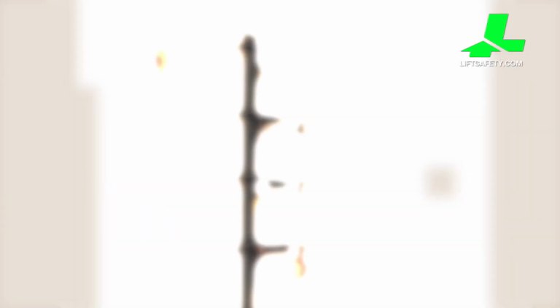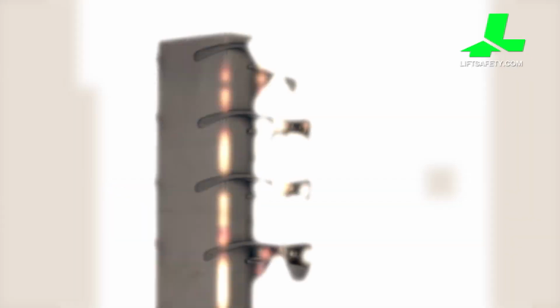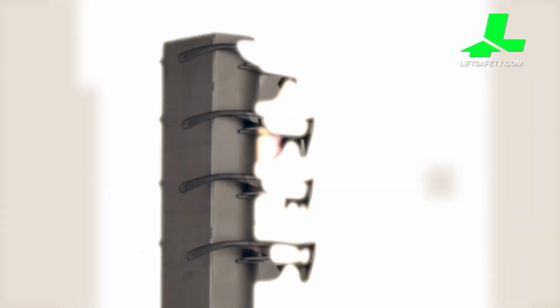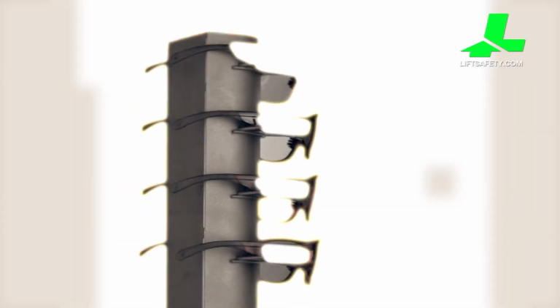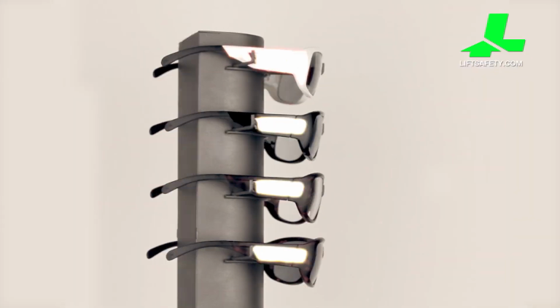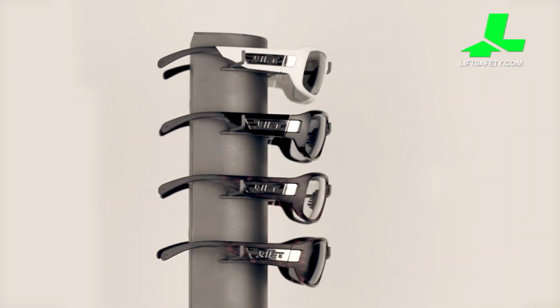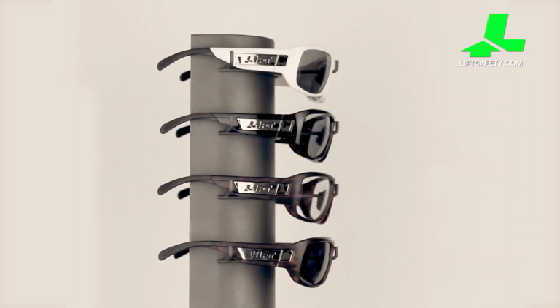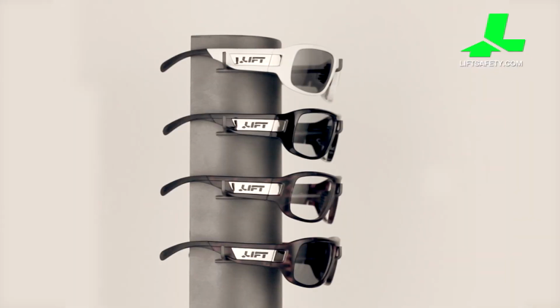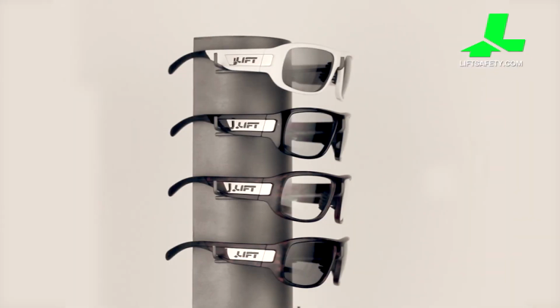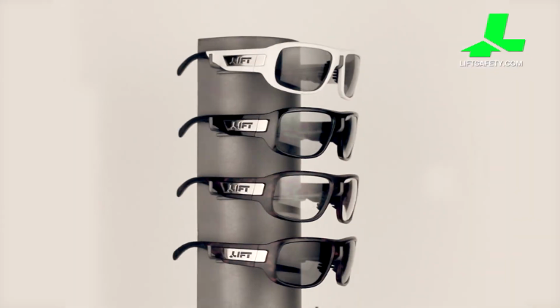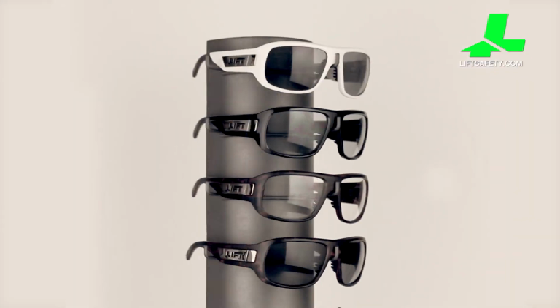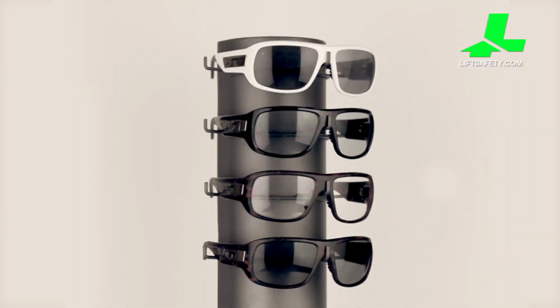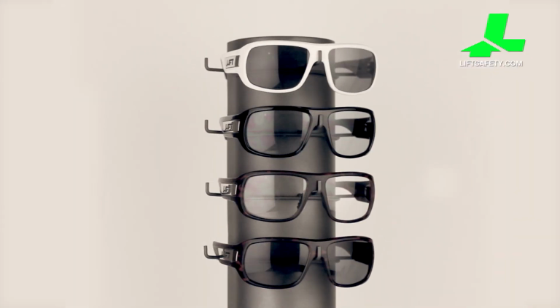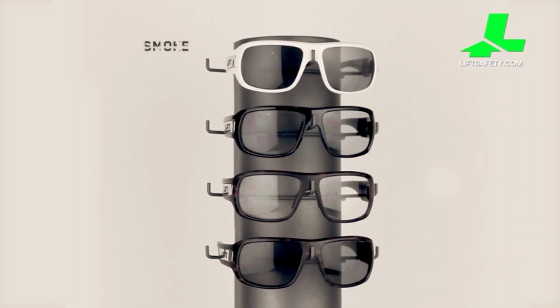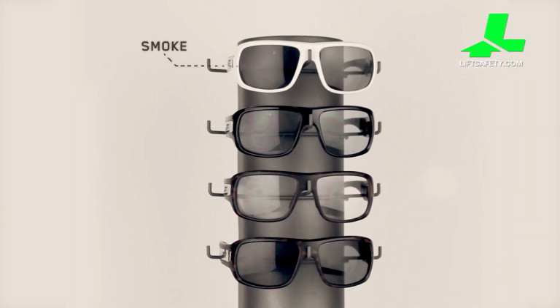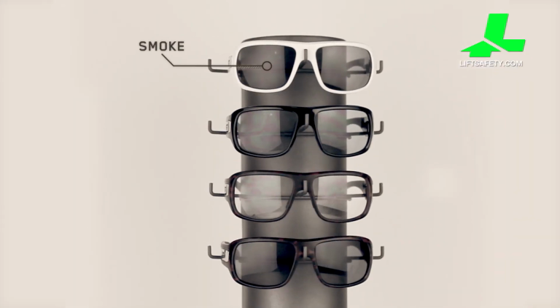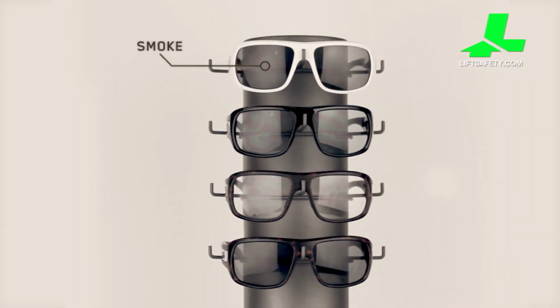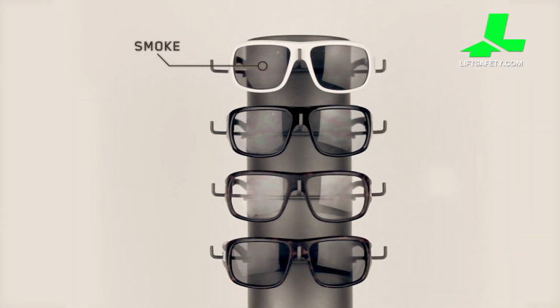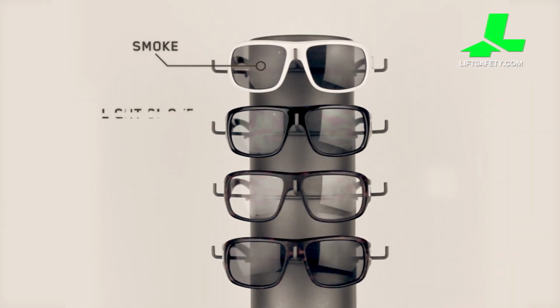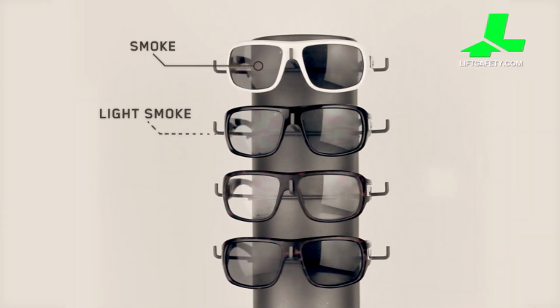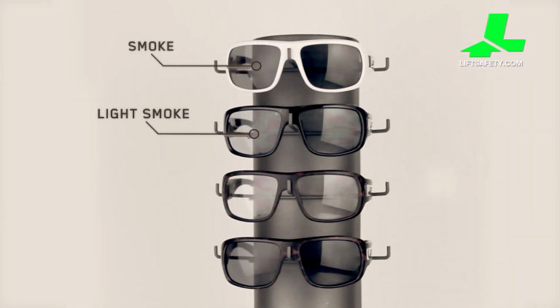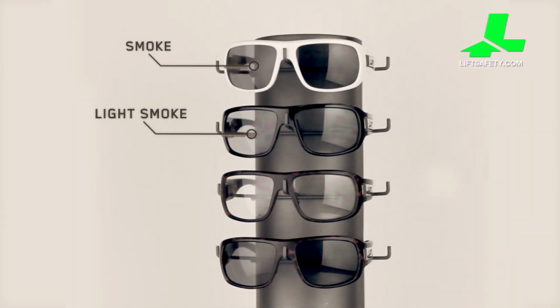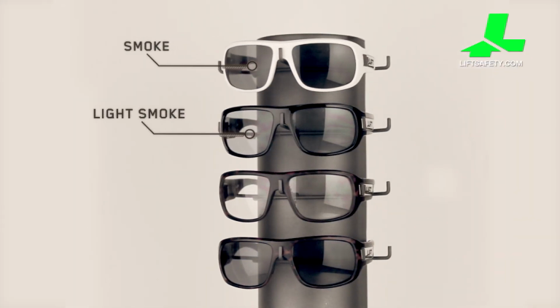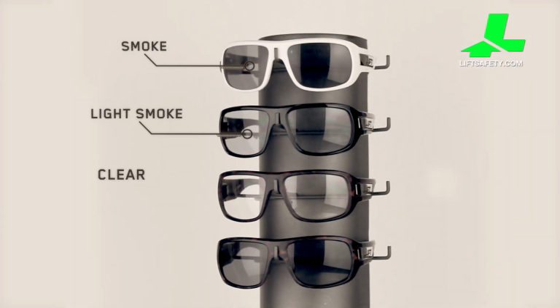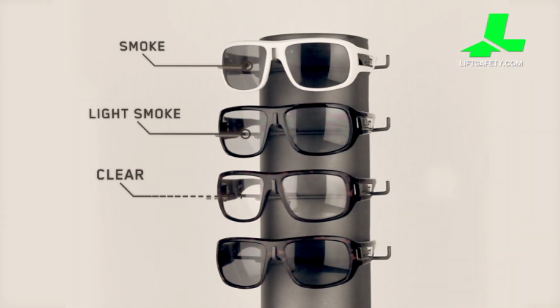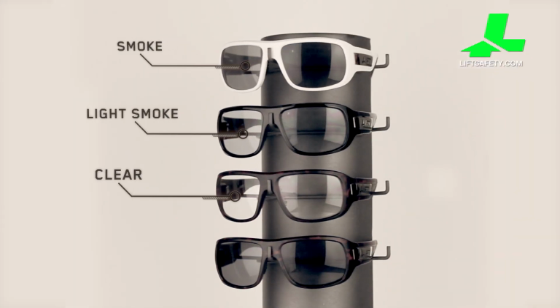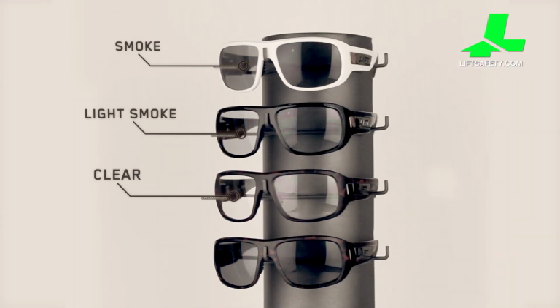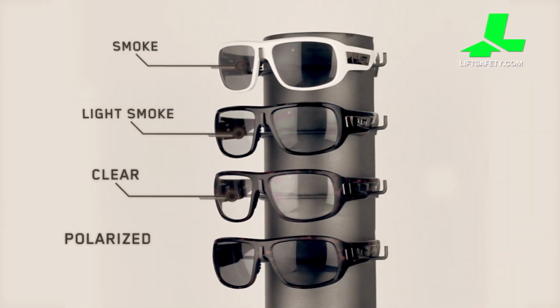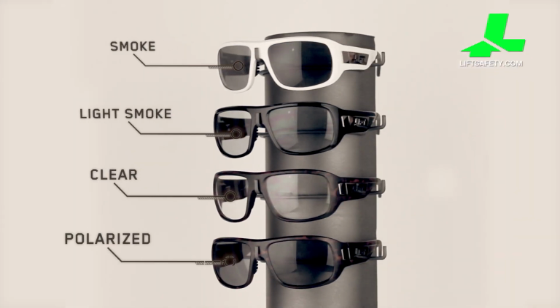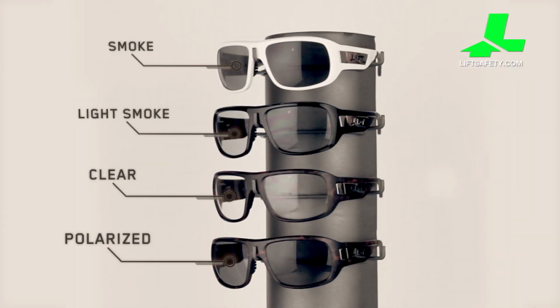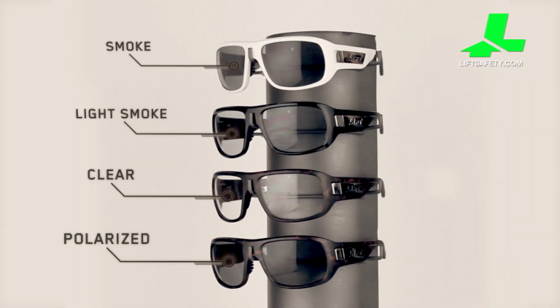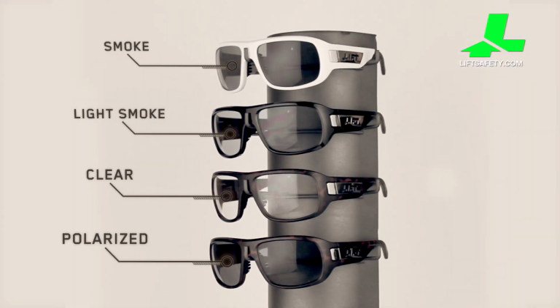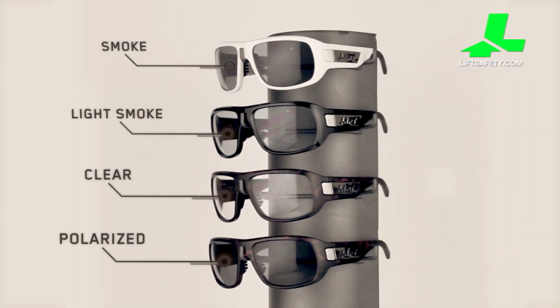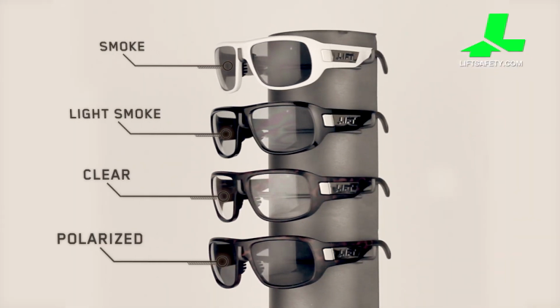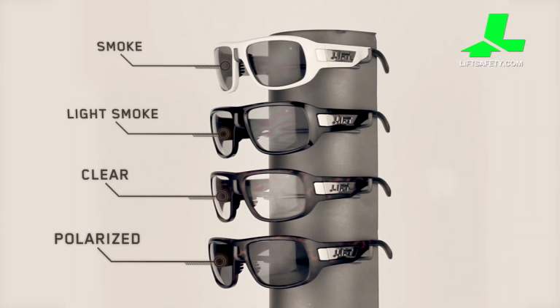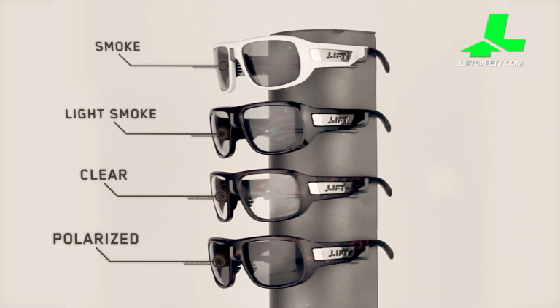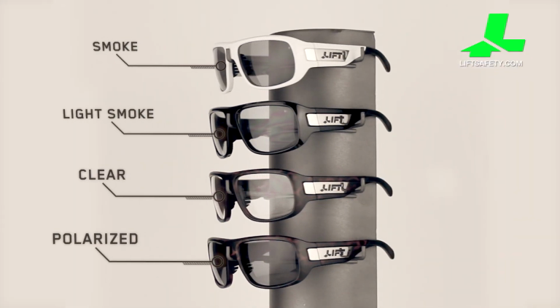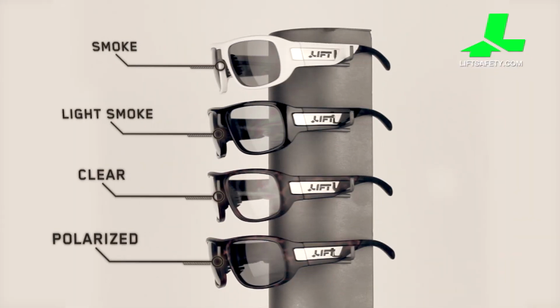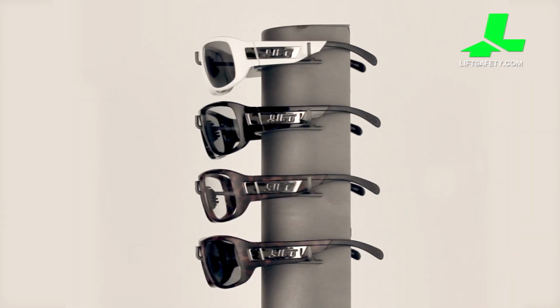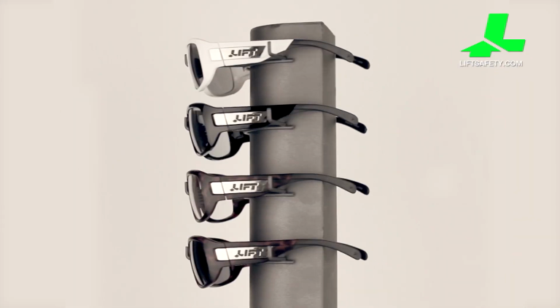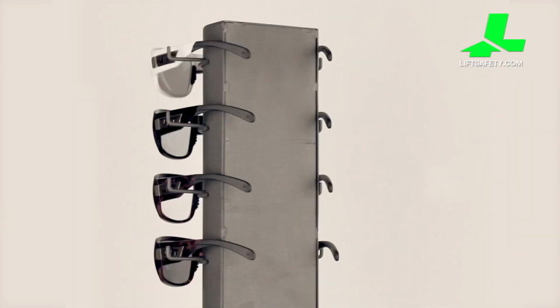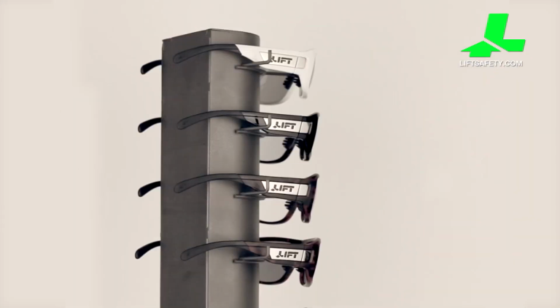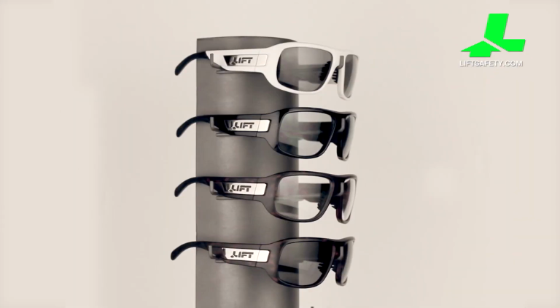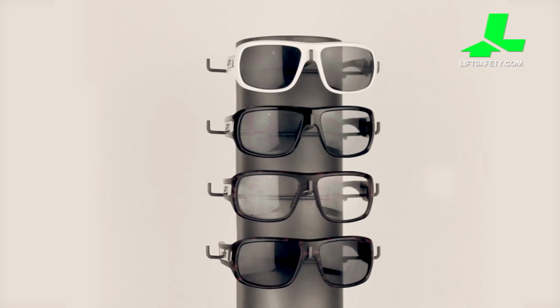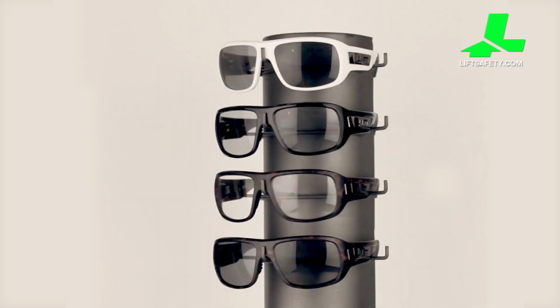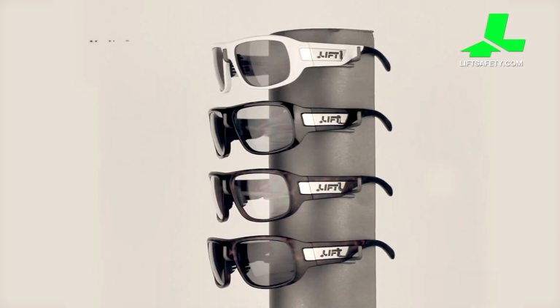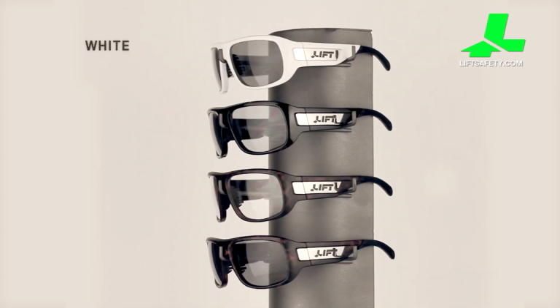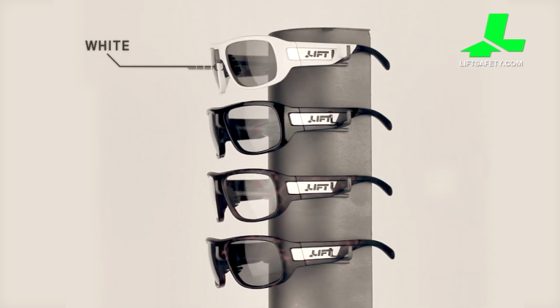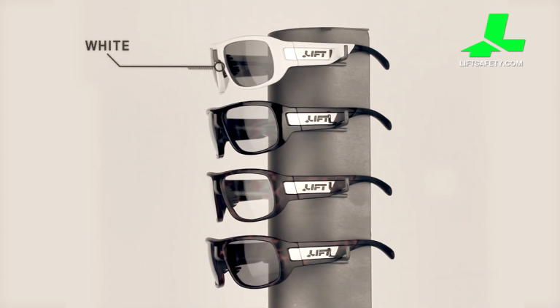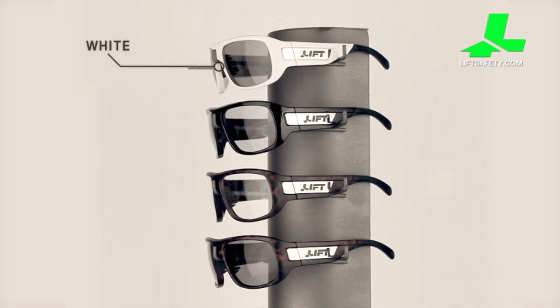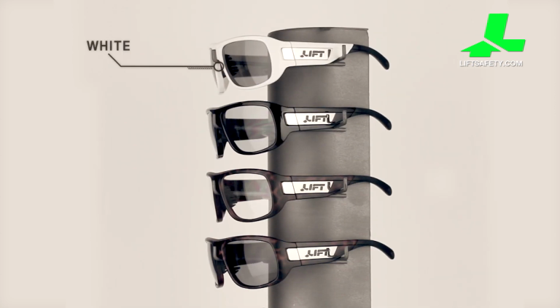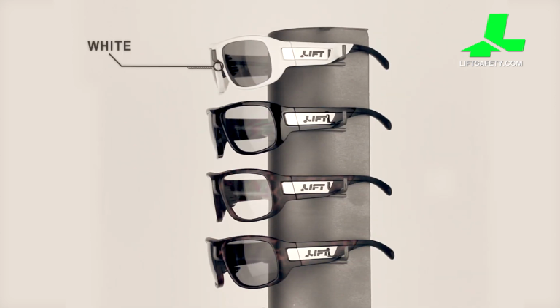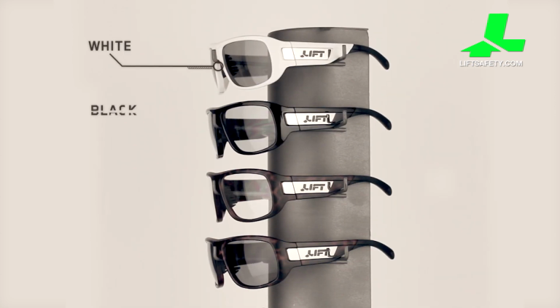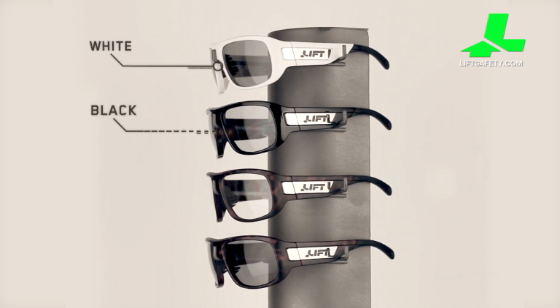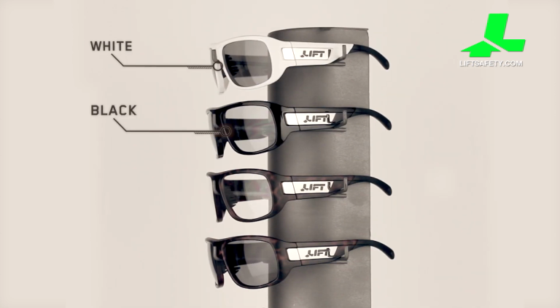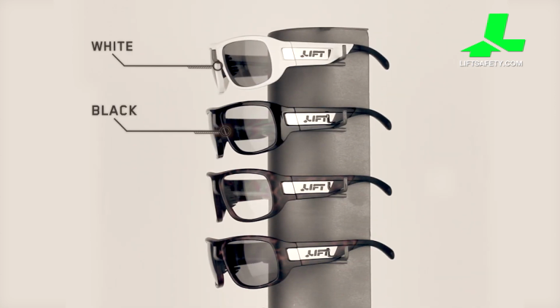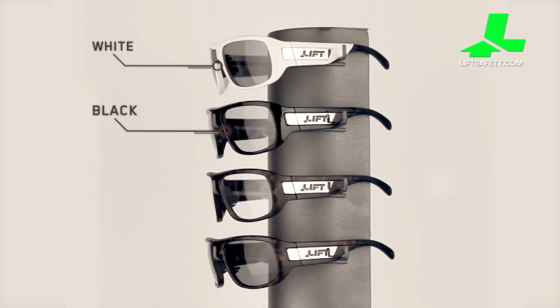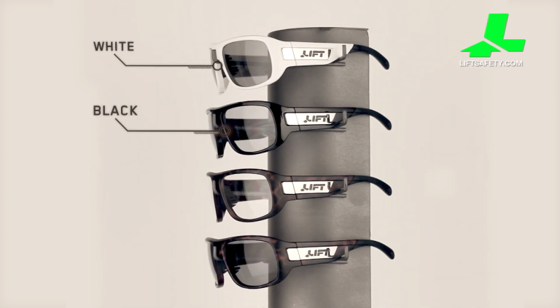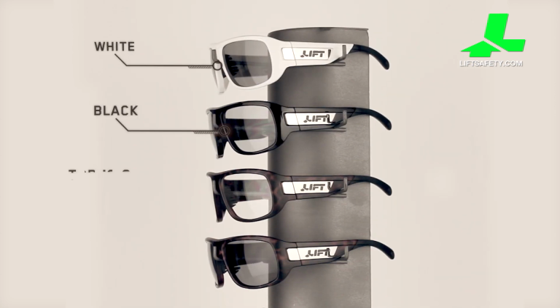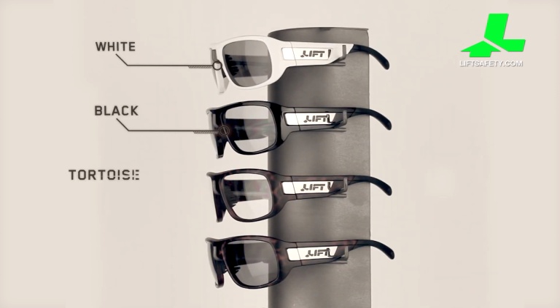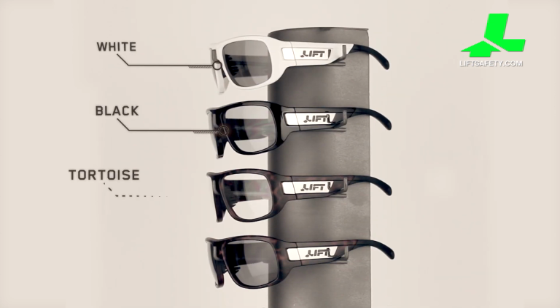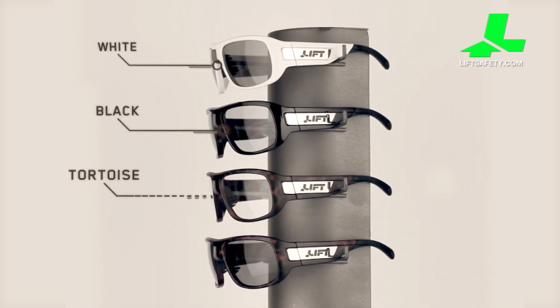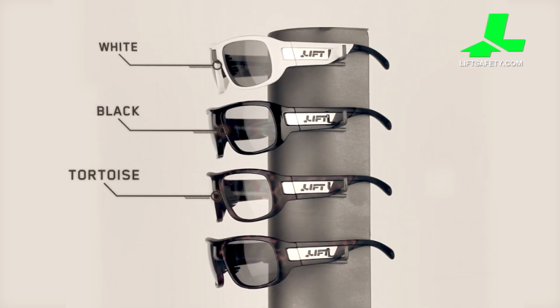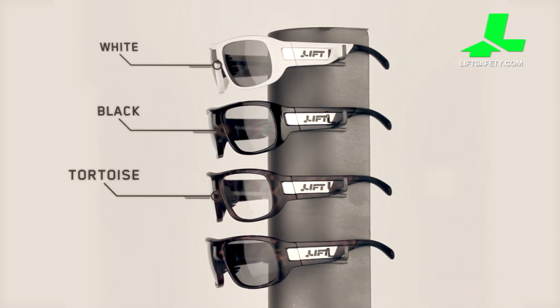Lenses come in smoke, light smoke, clear, and polarized. Available frame colors are white, black, and tortoise.